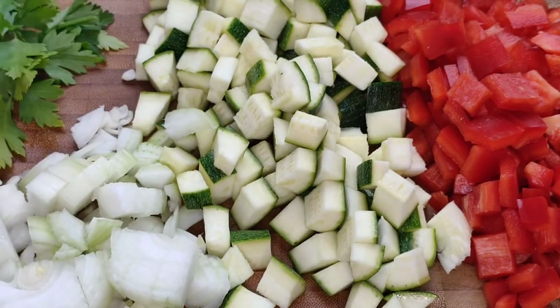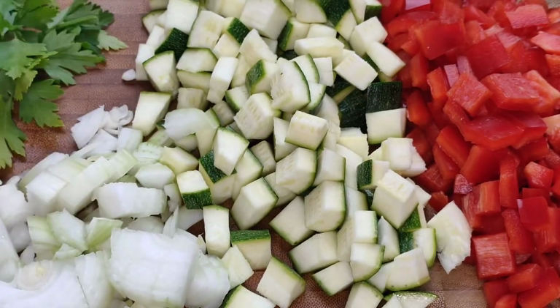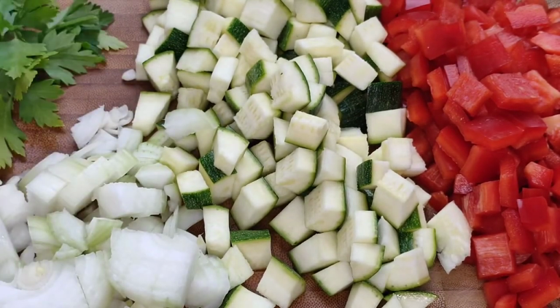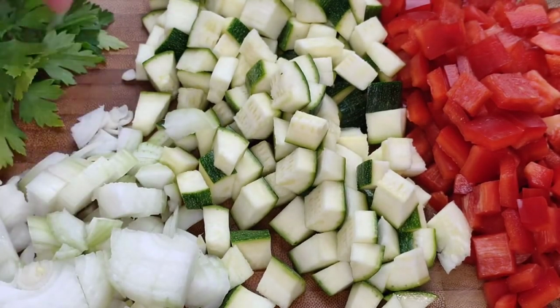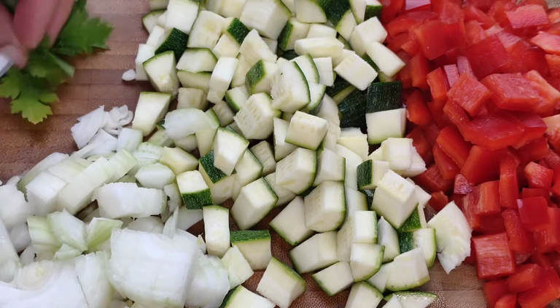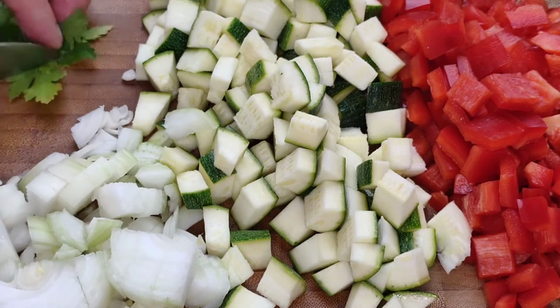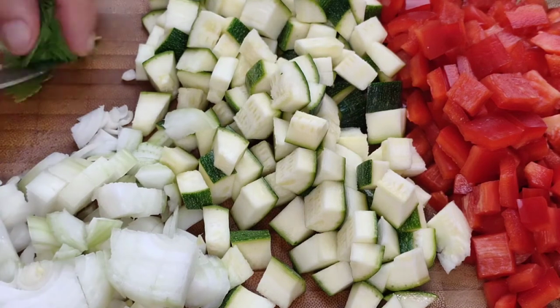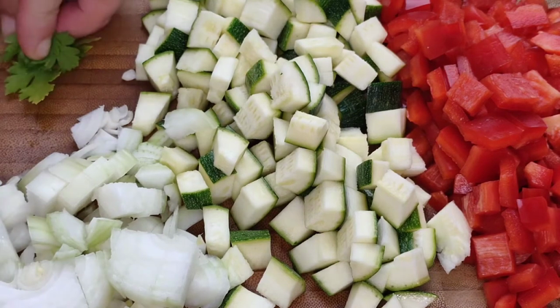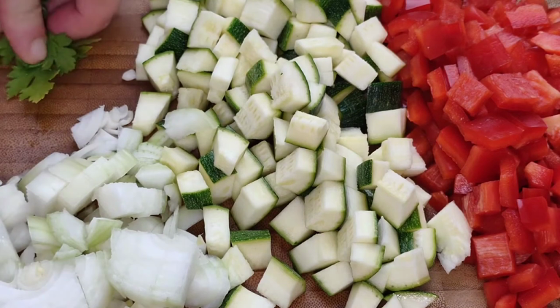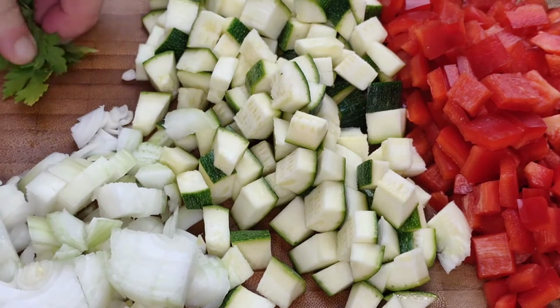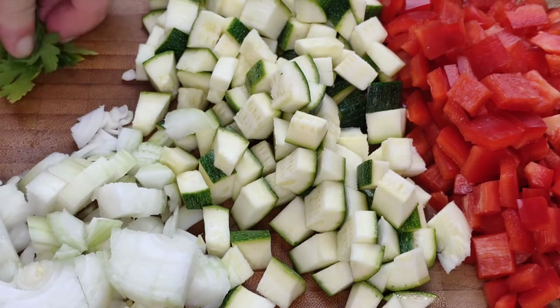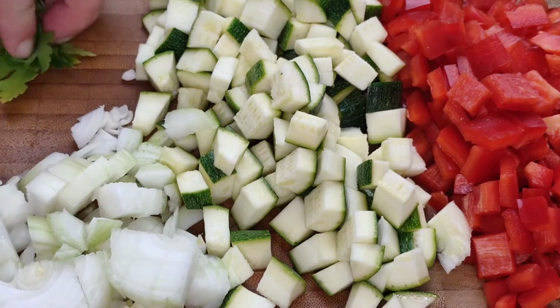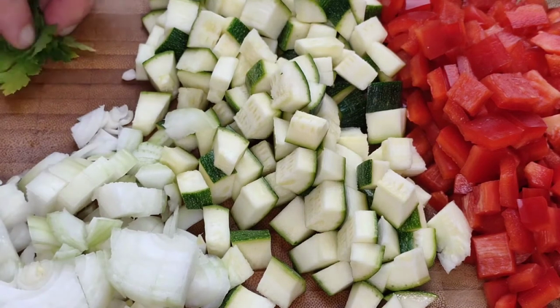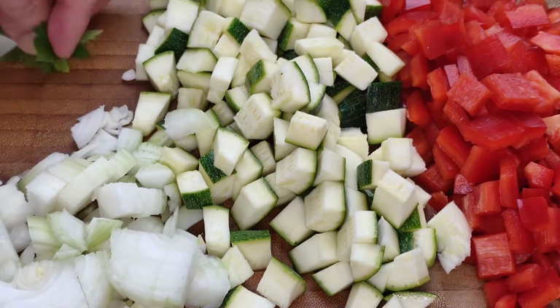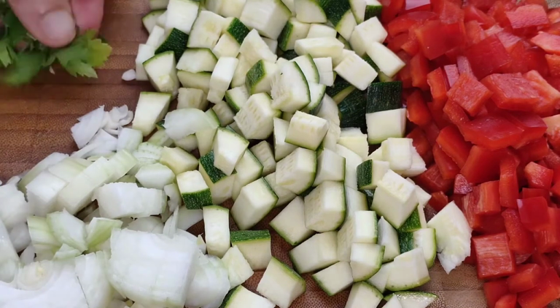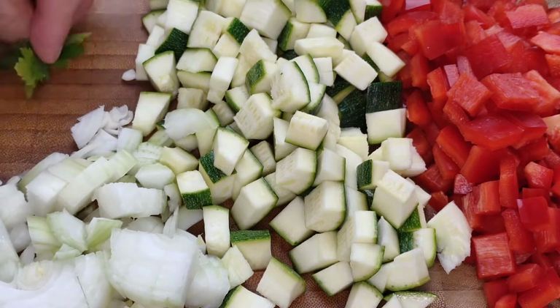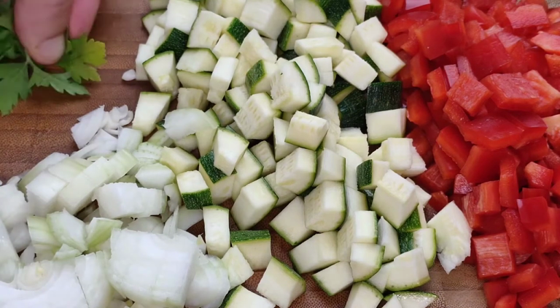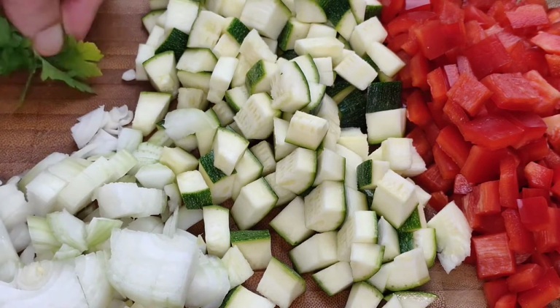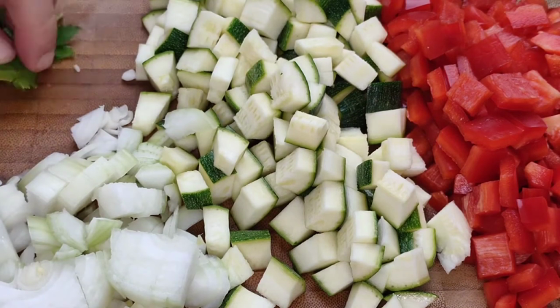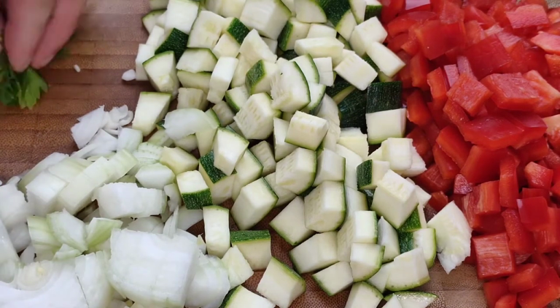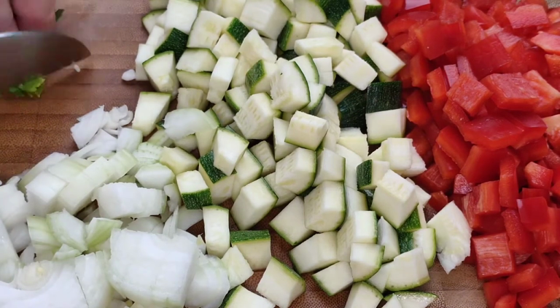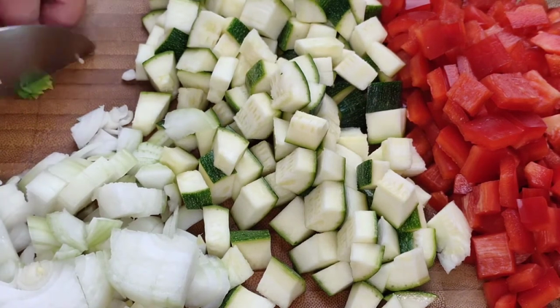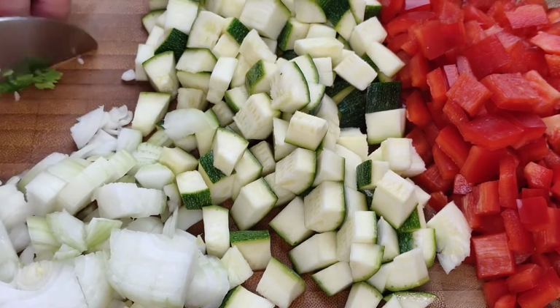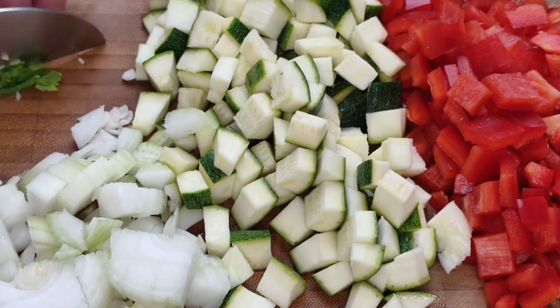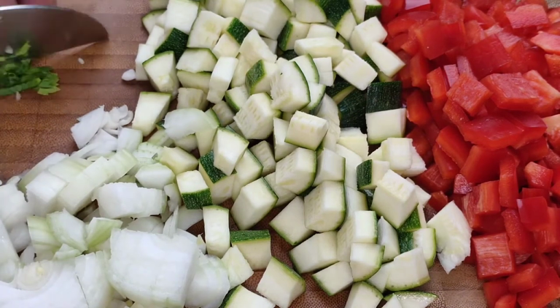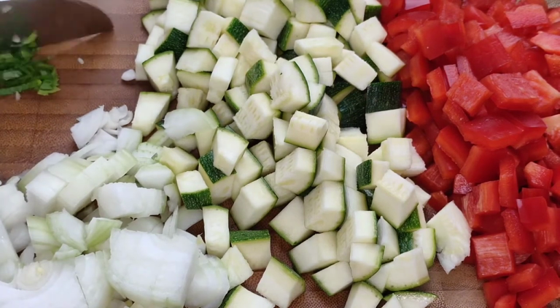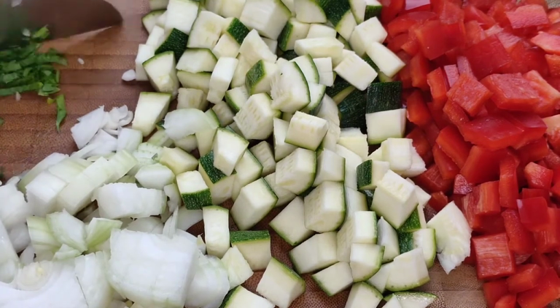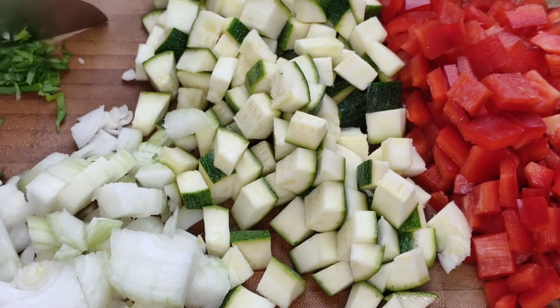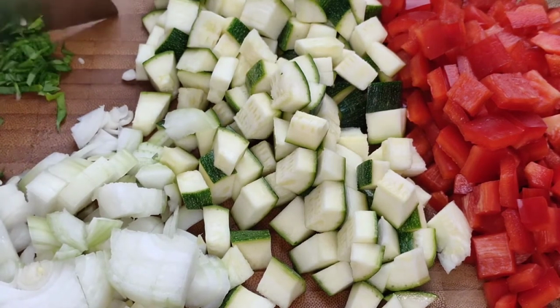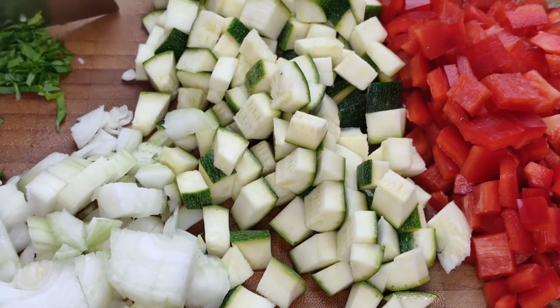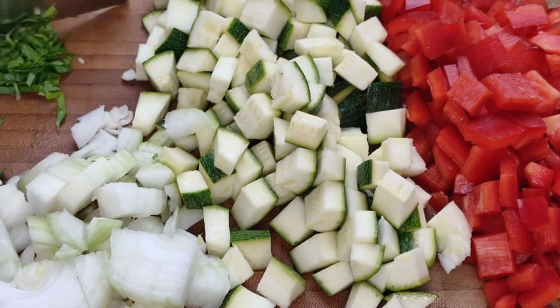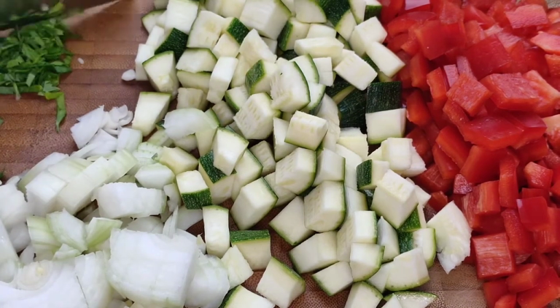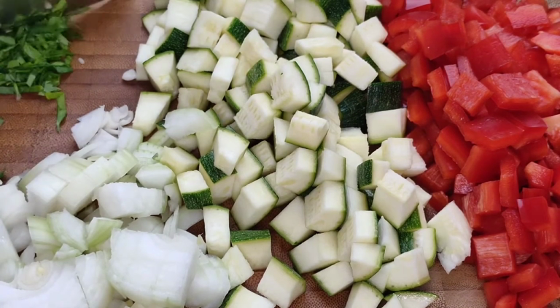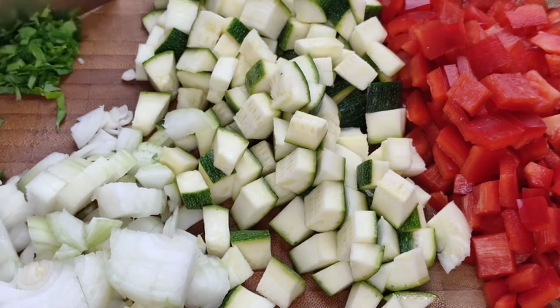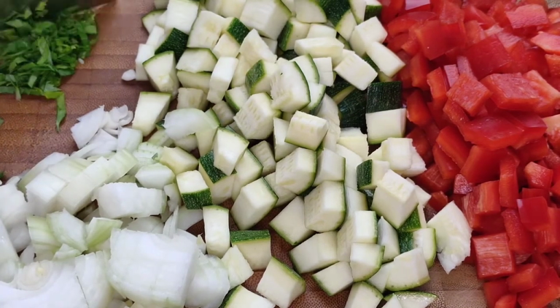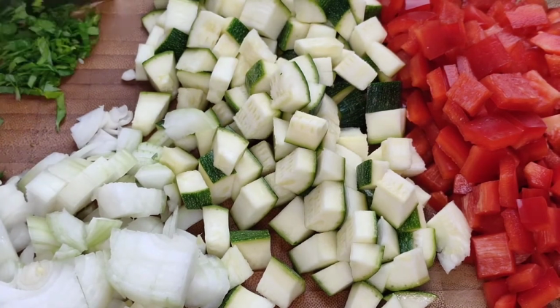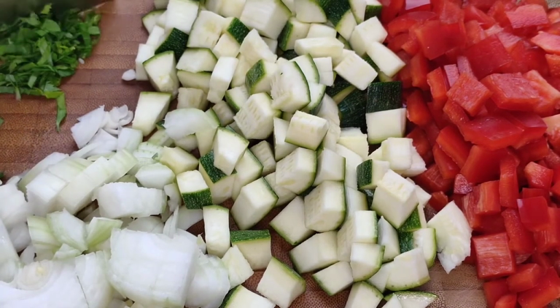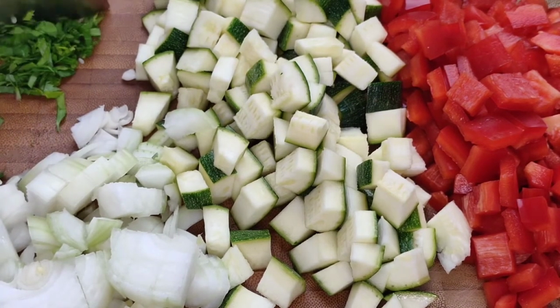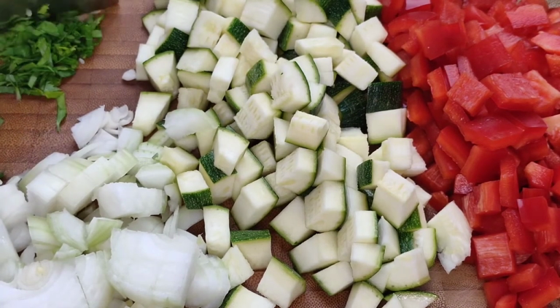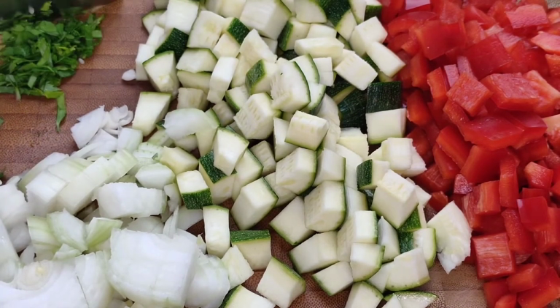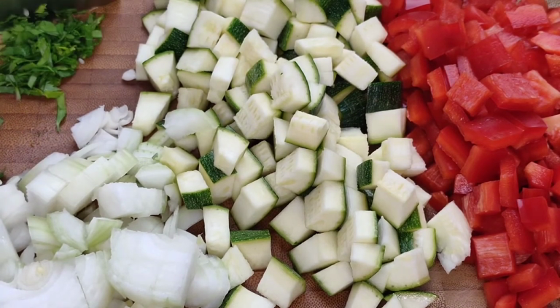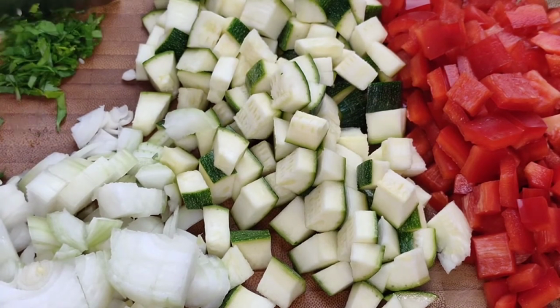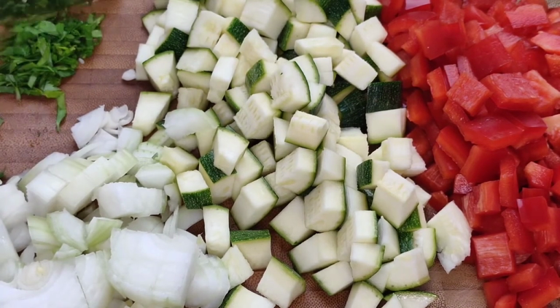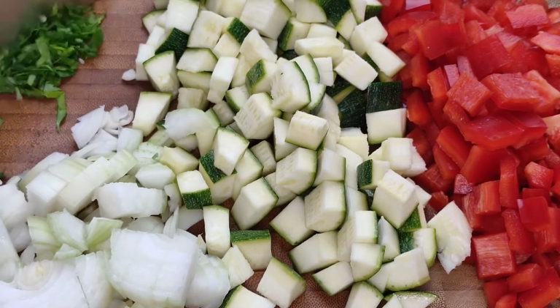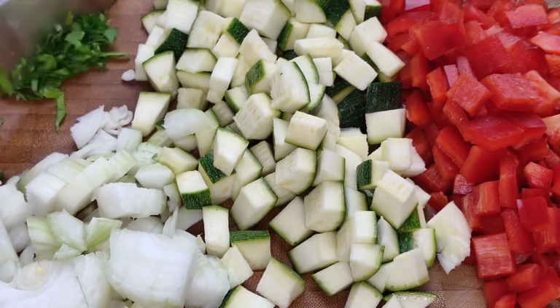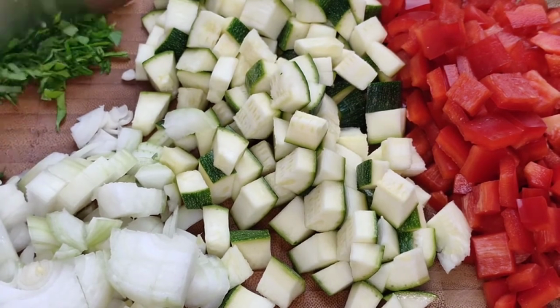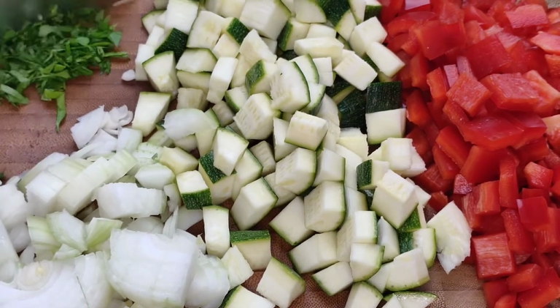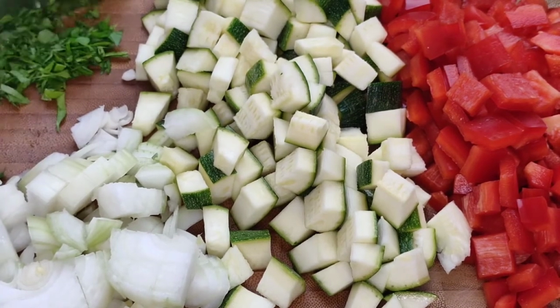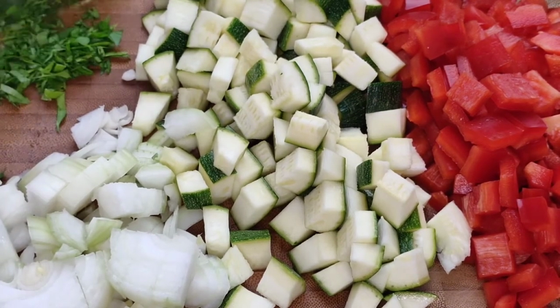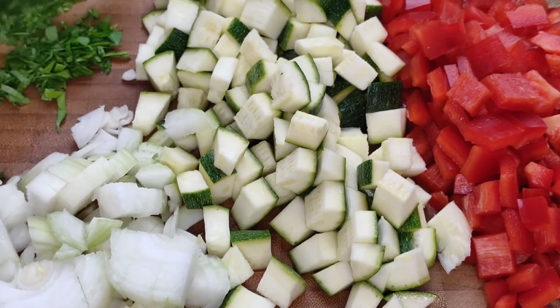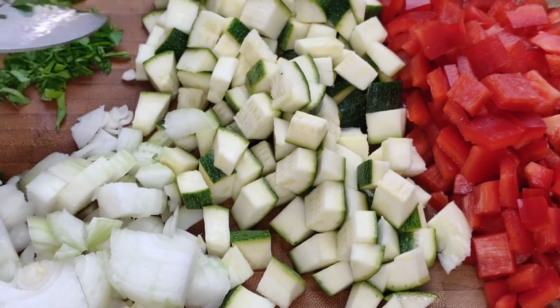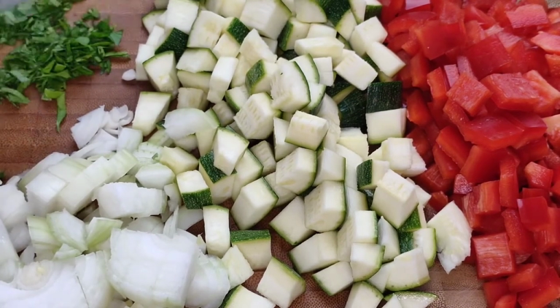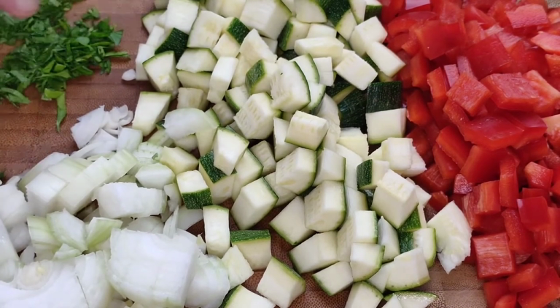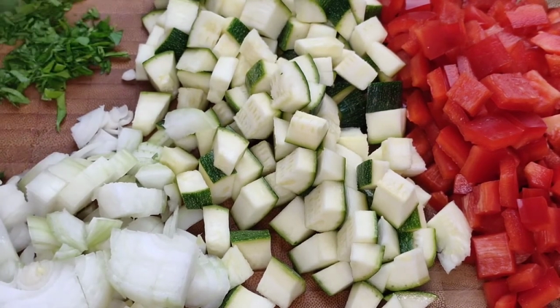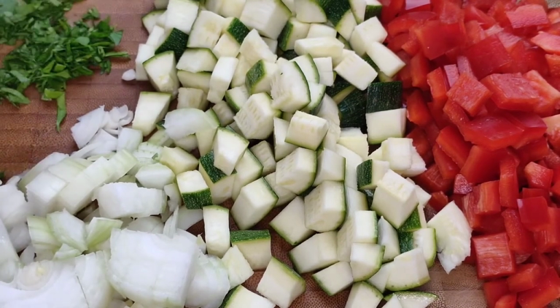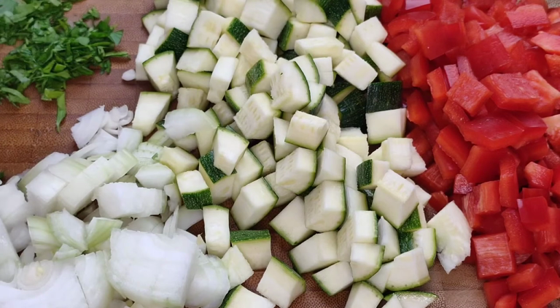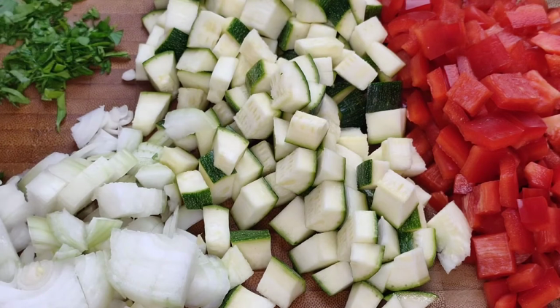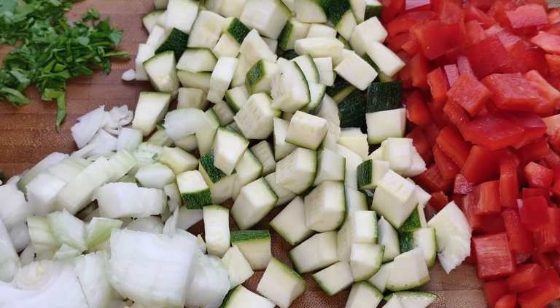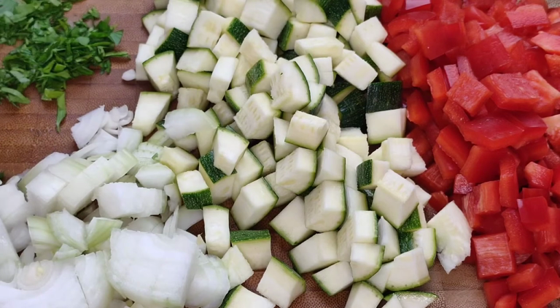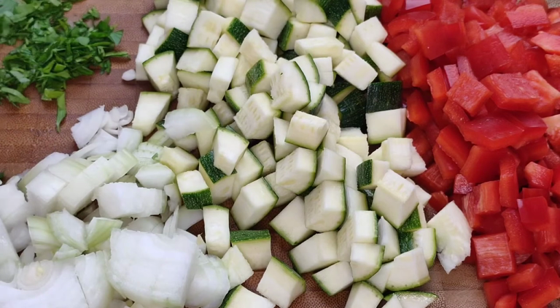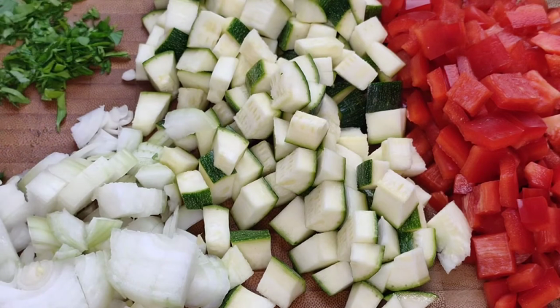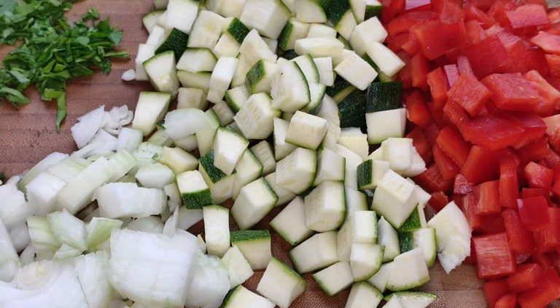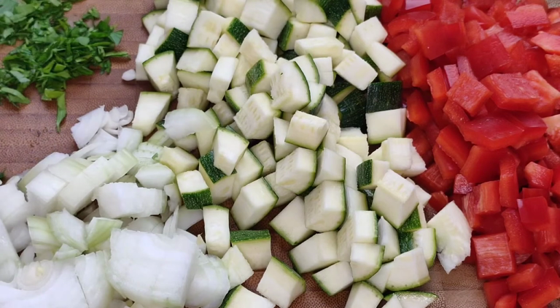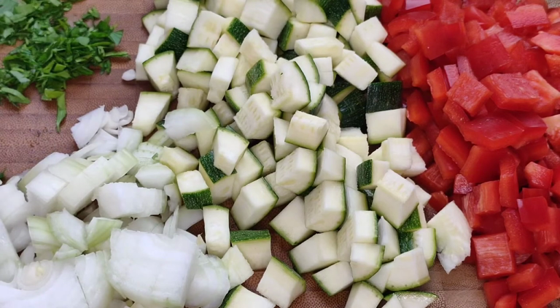We're then going to chop a little bit of parsley finely and that's all of our prep work done. Now we can have fun cooking.